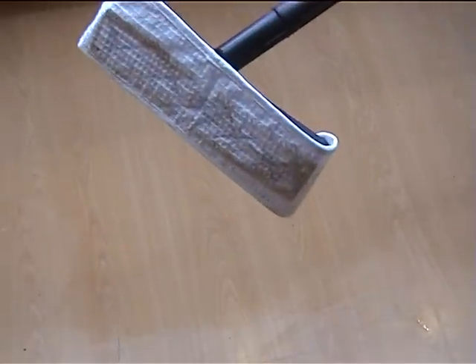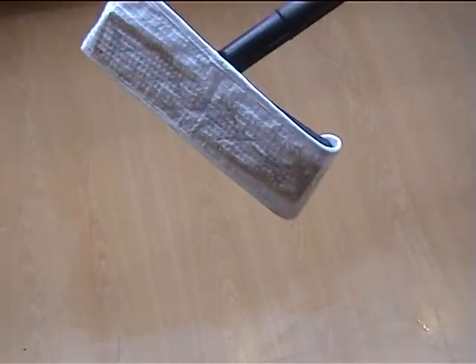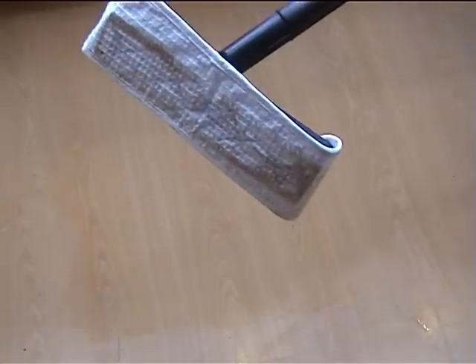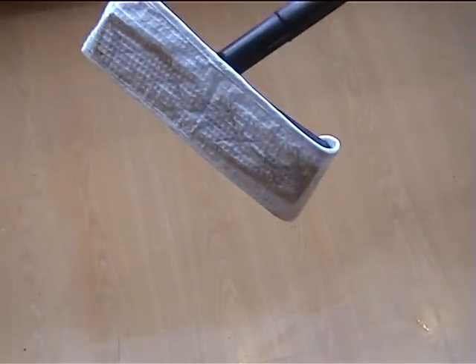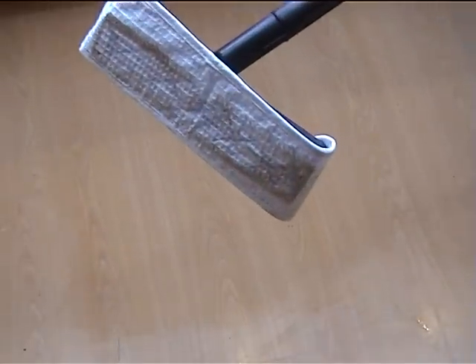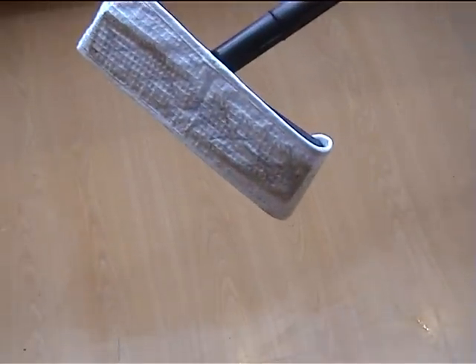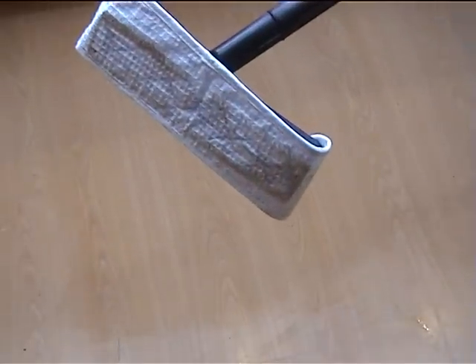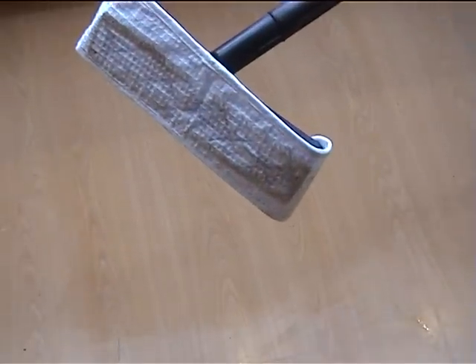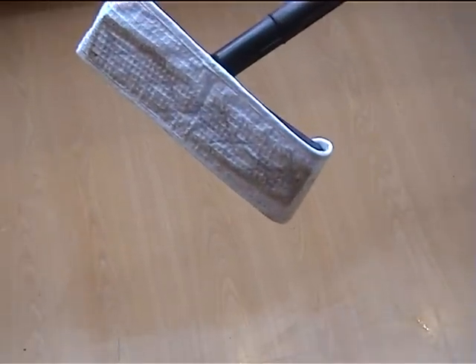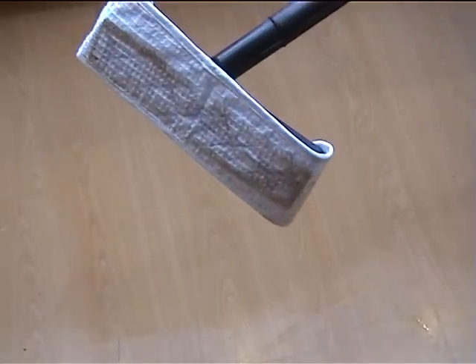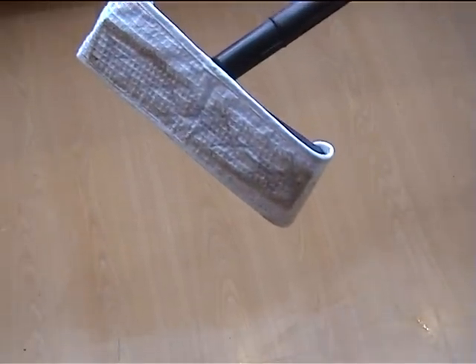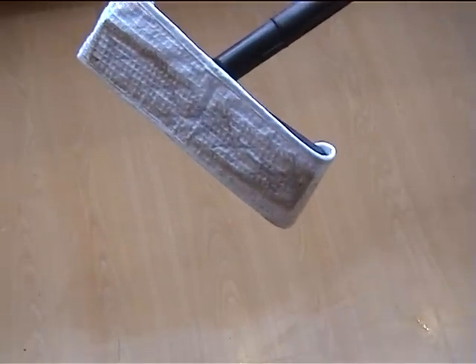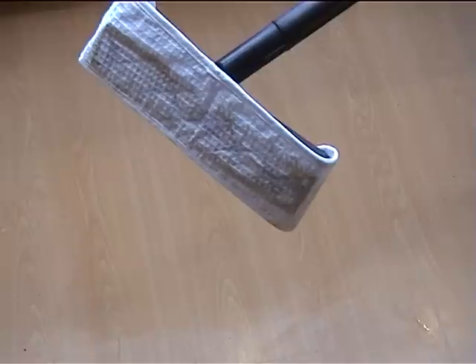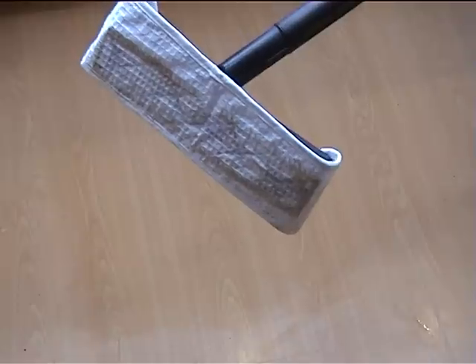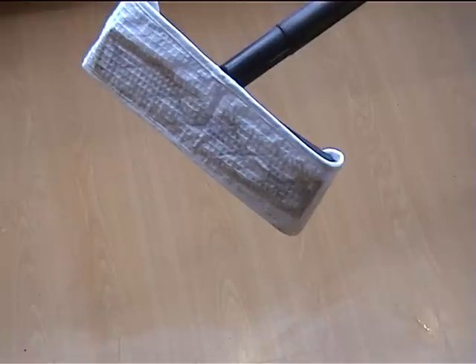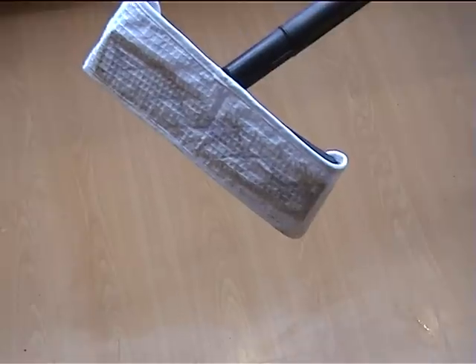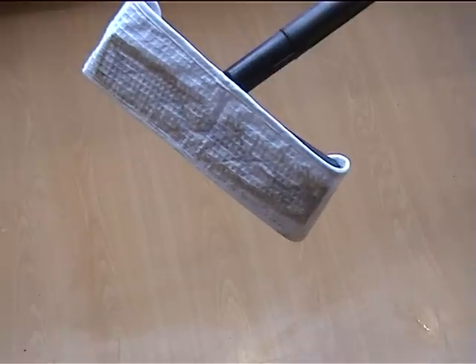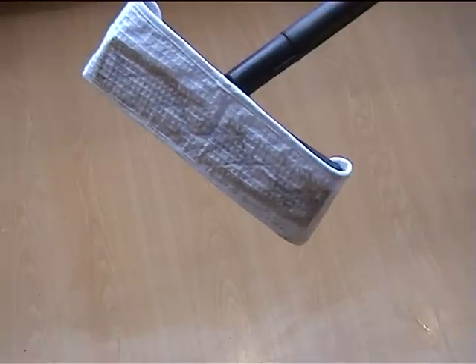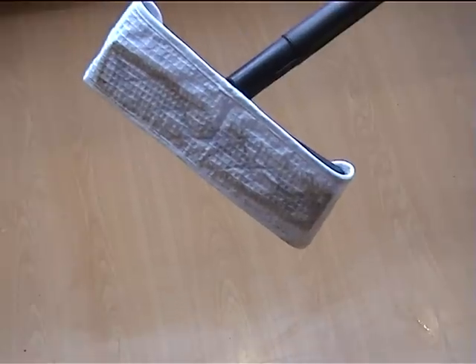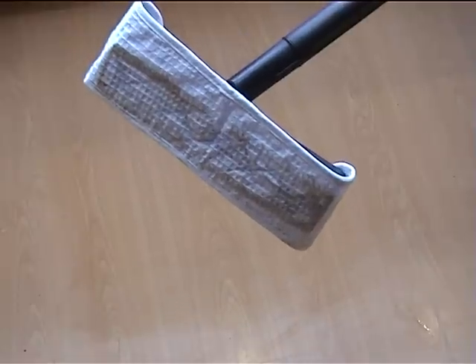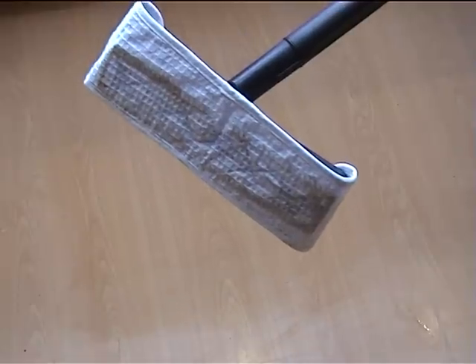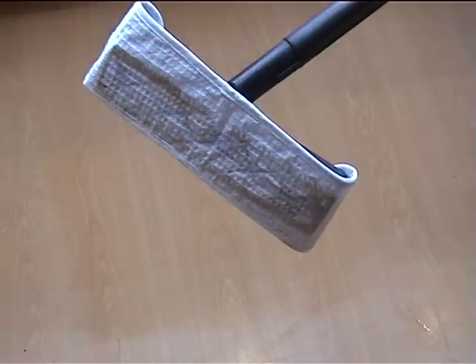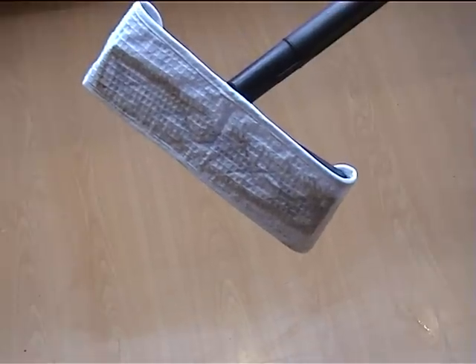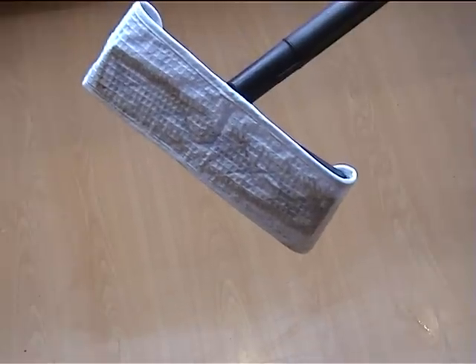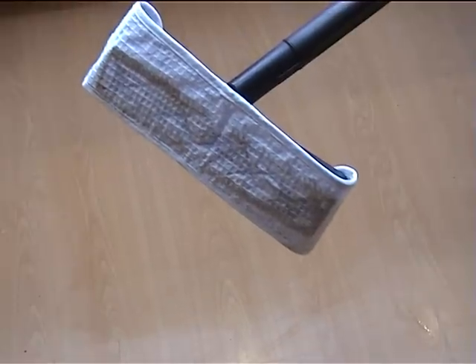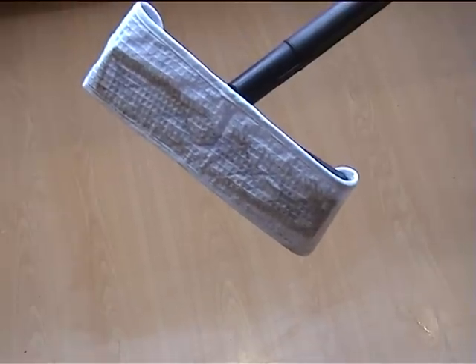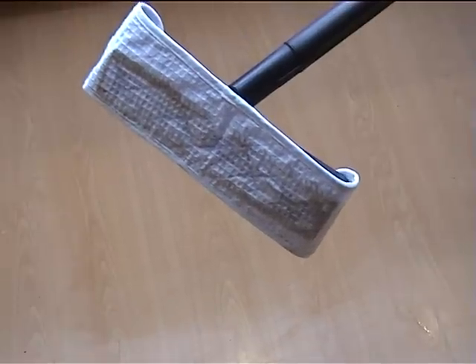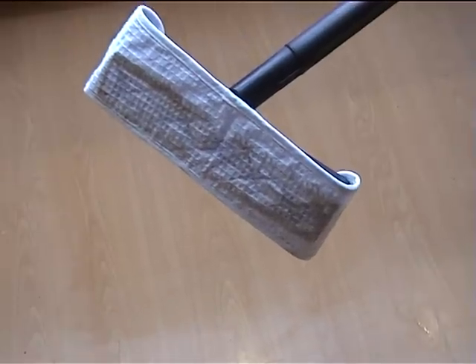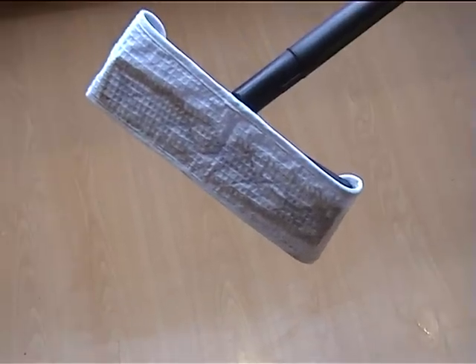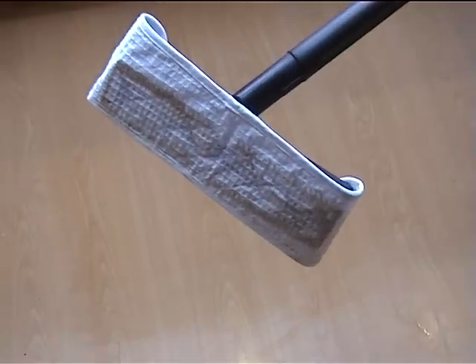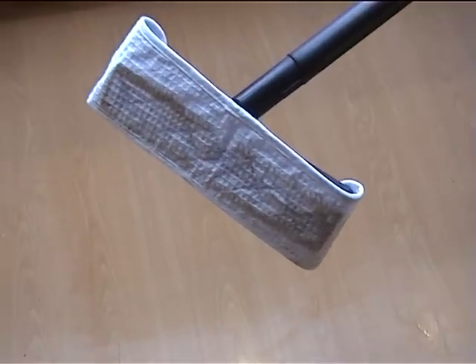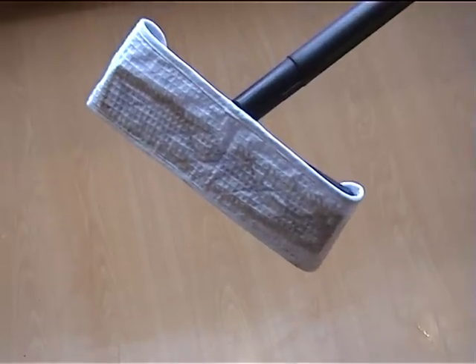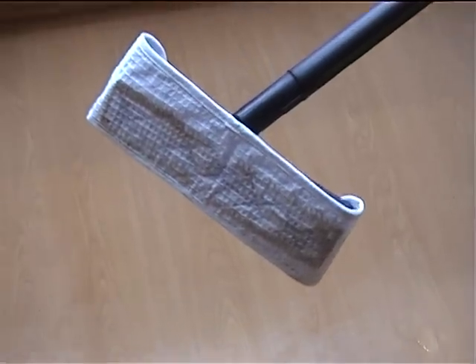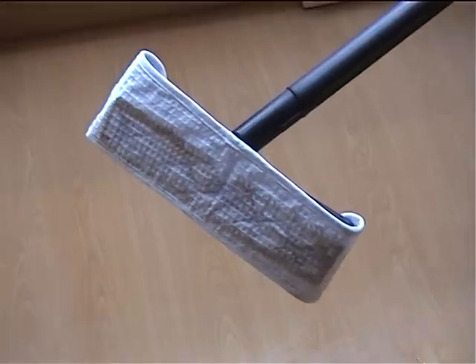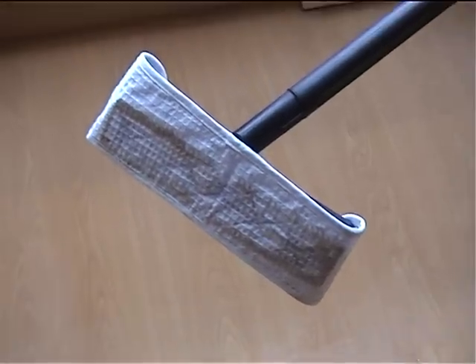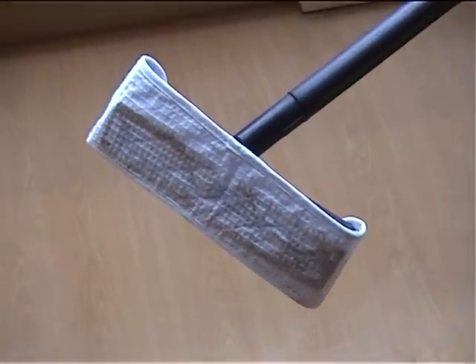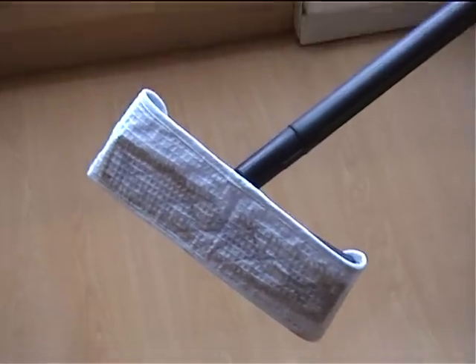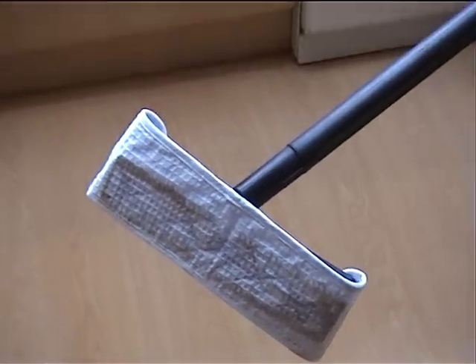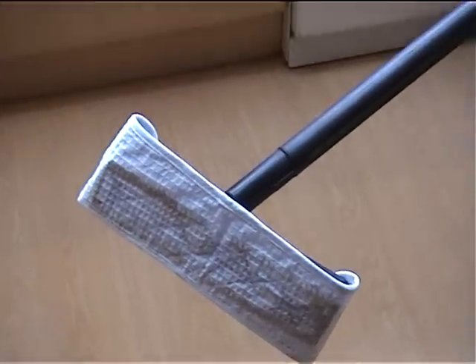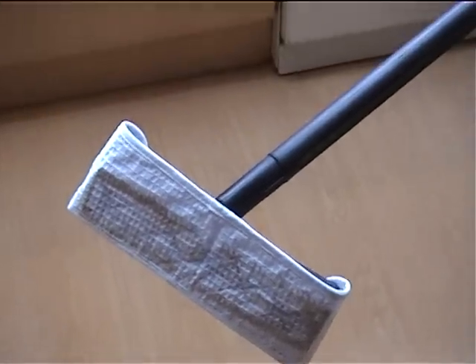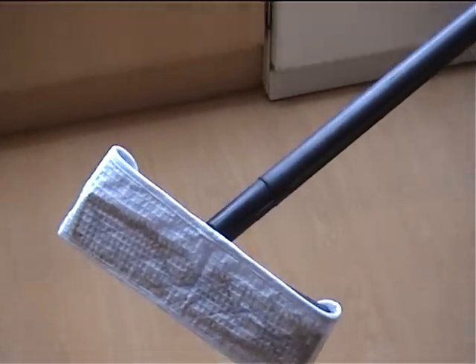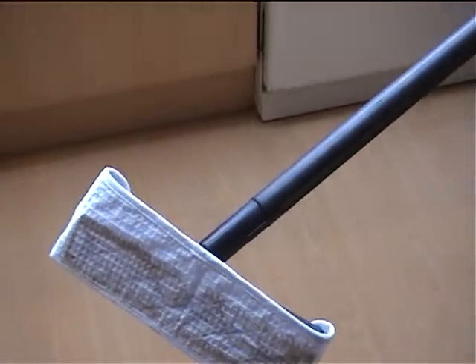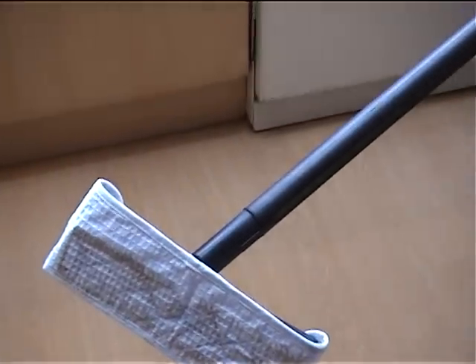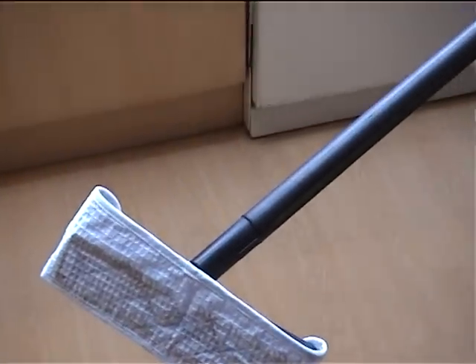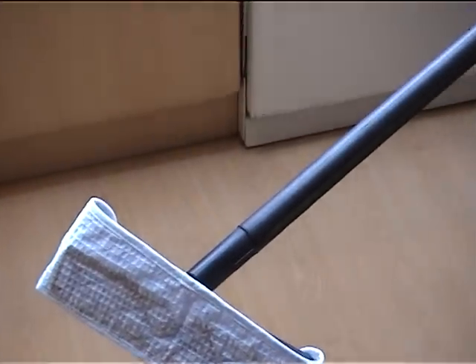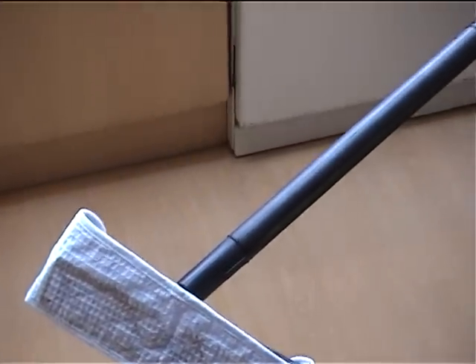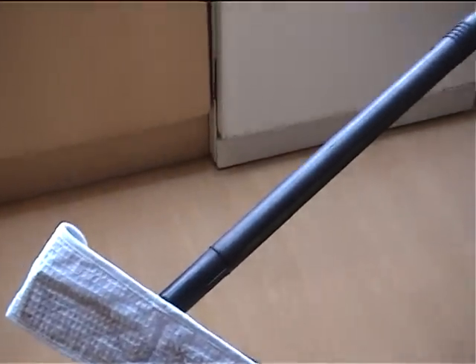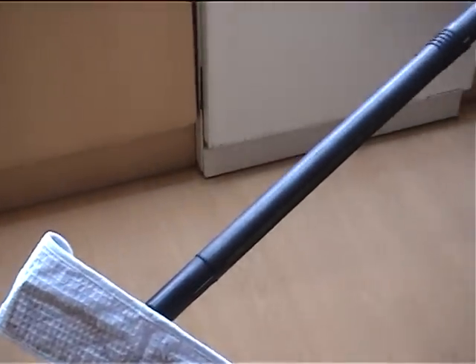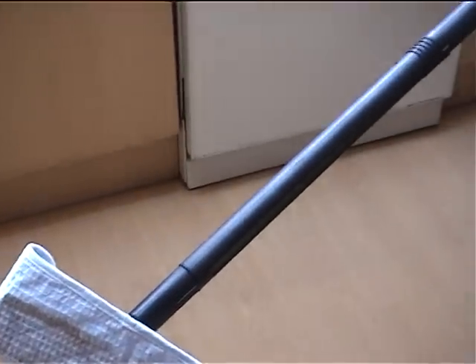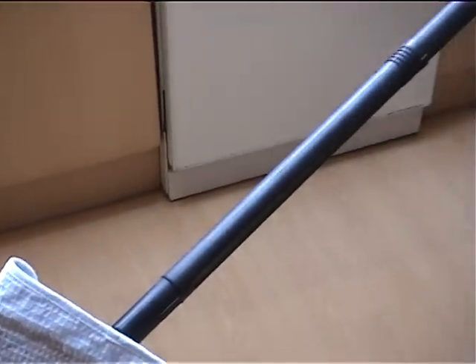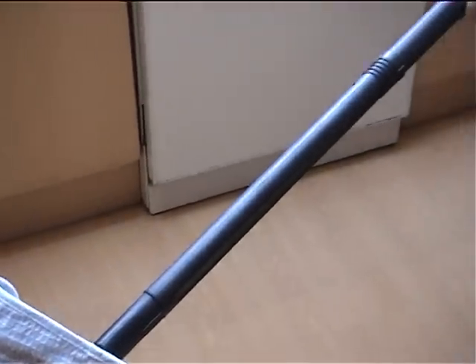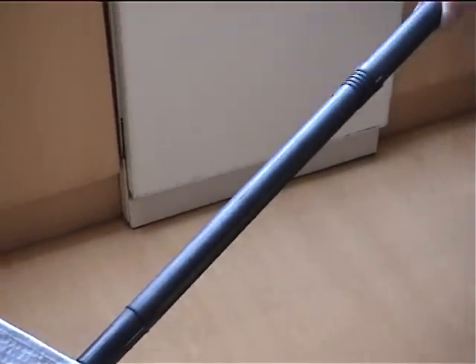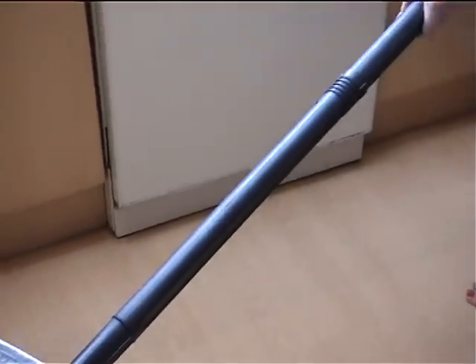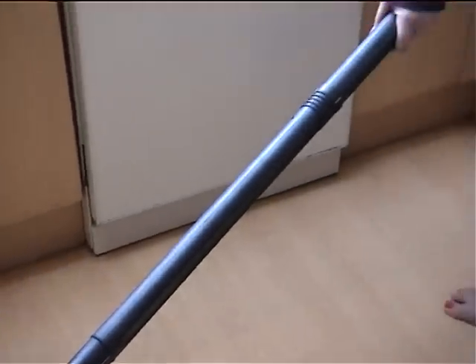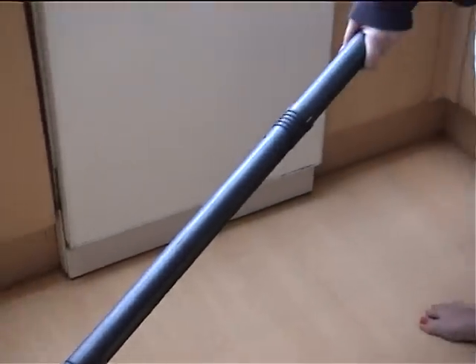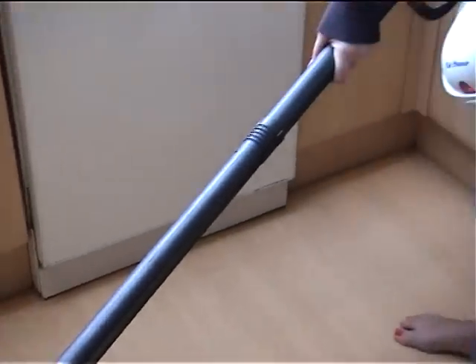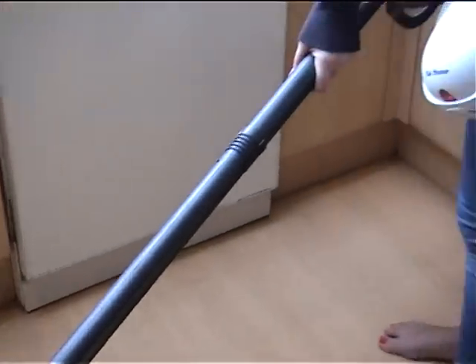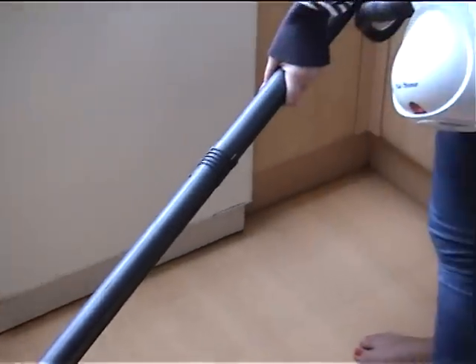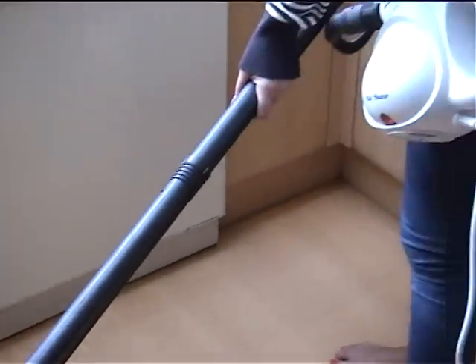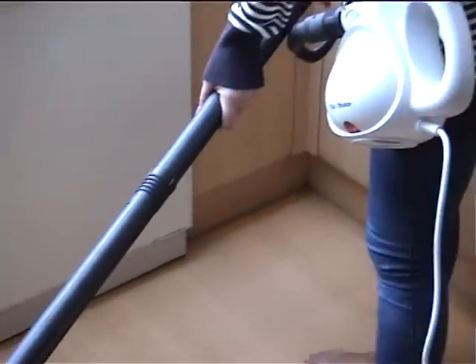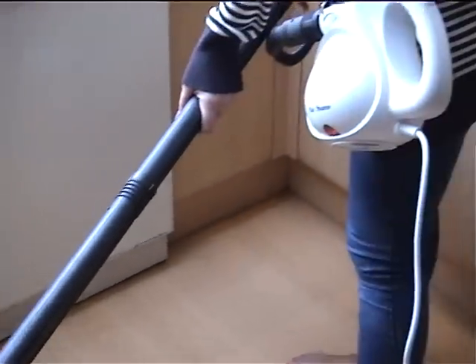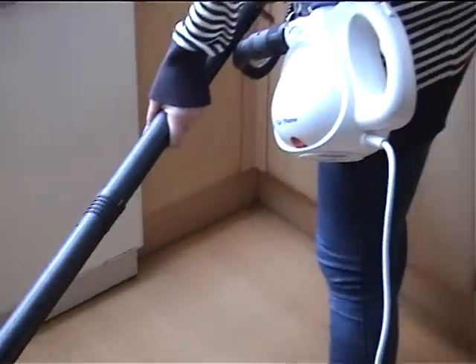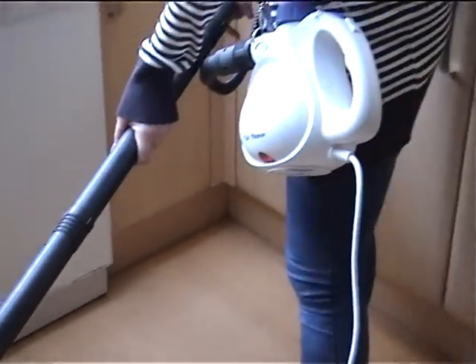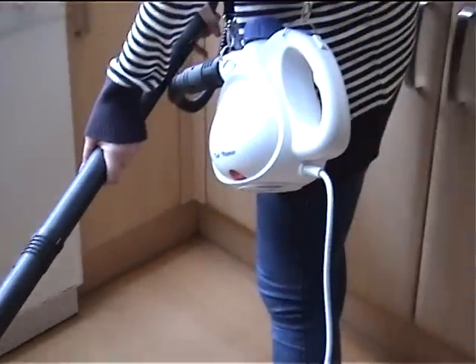After steaming, not only is your floor clean, it's also sanitised with germs and bacteria killed.